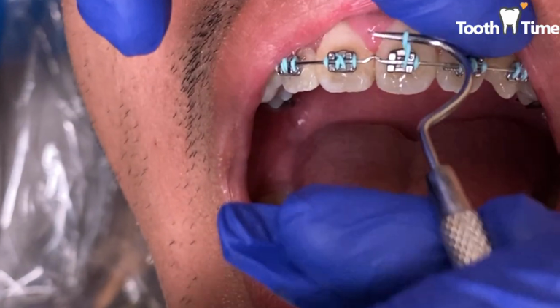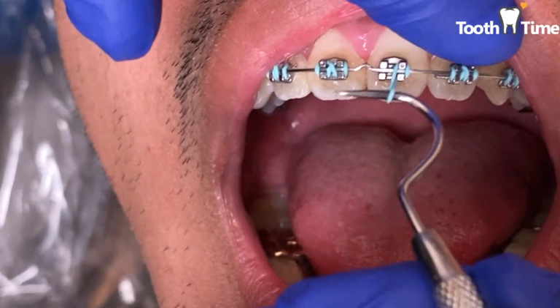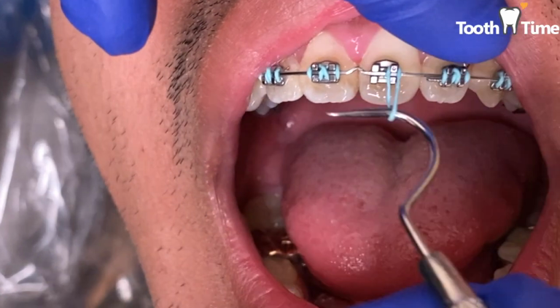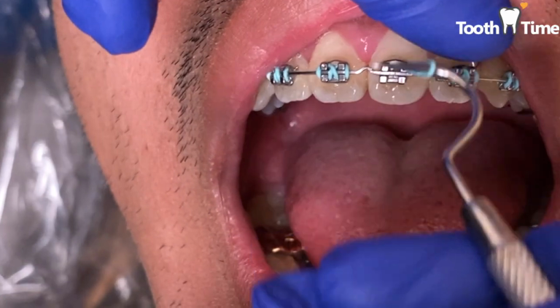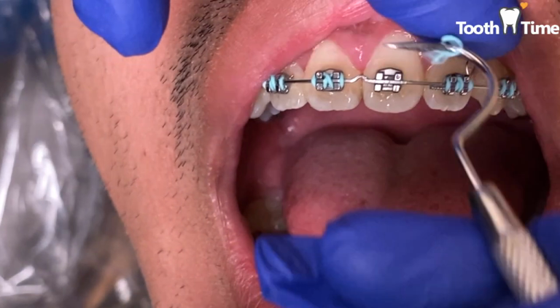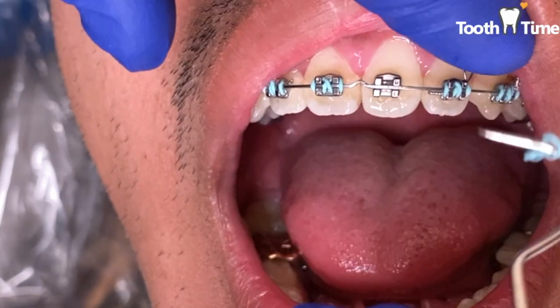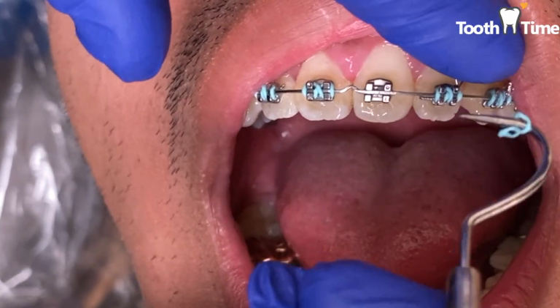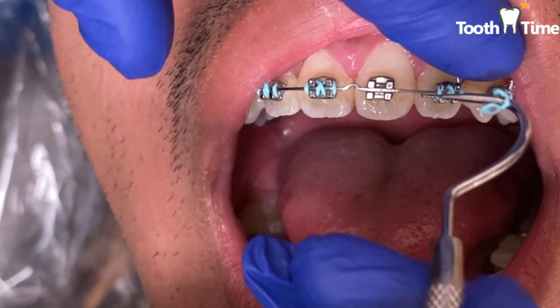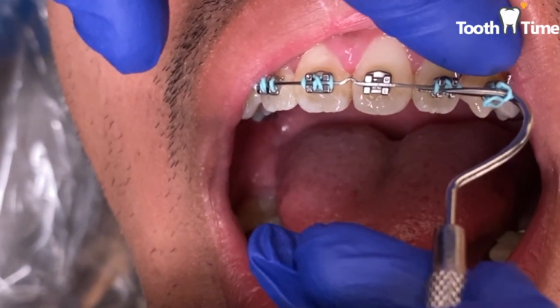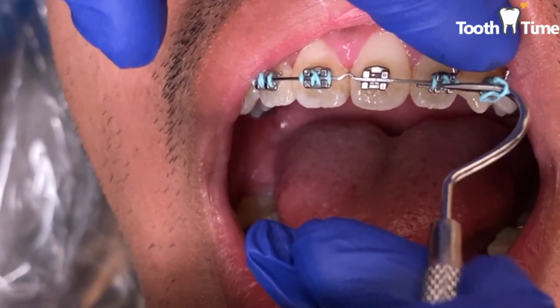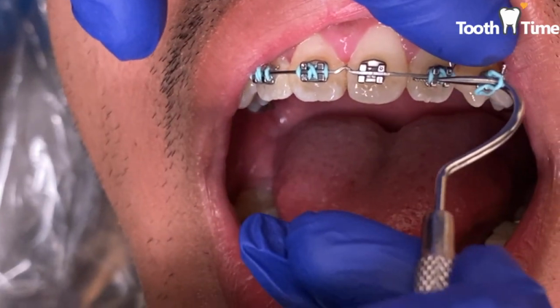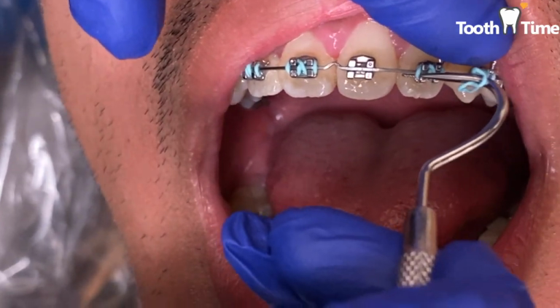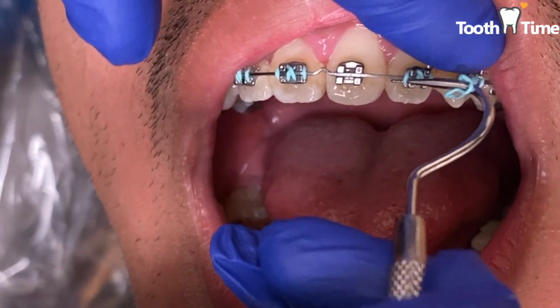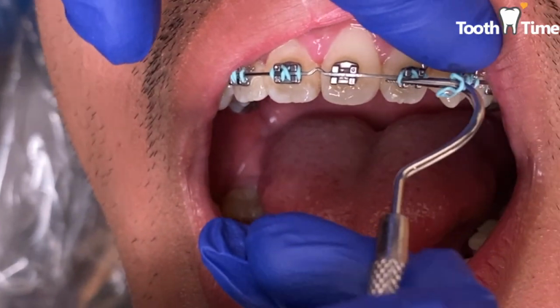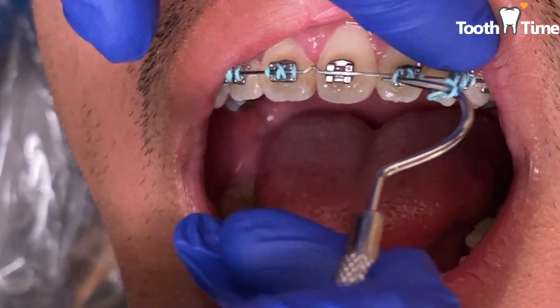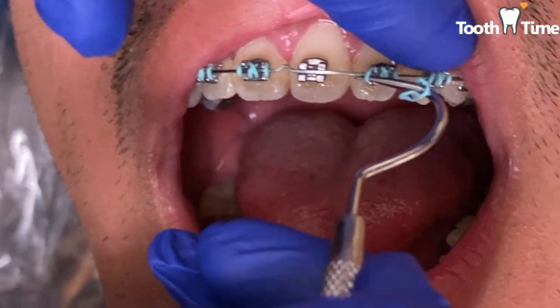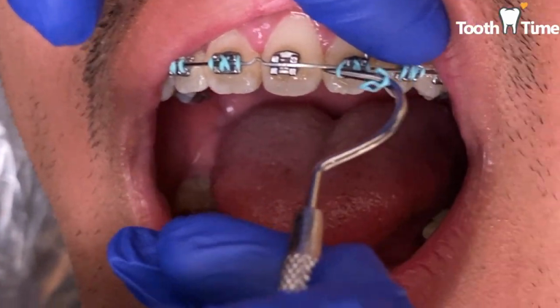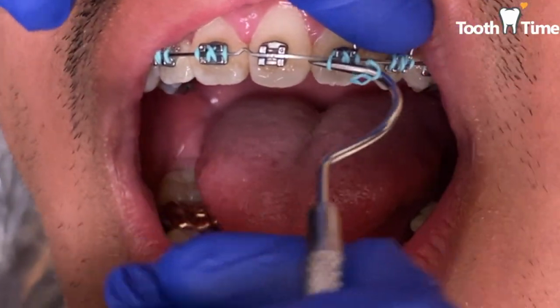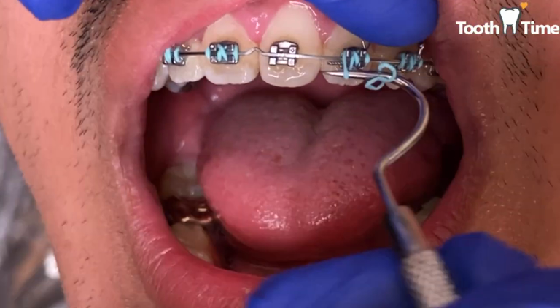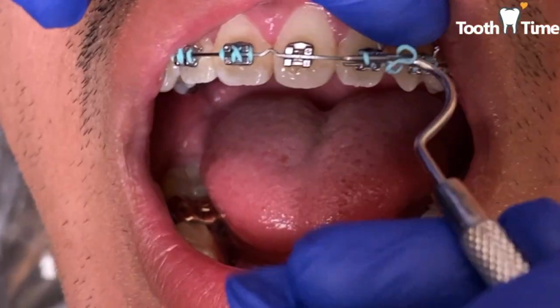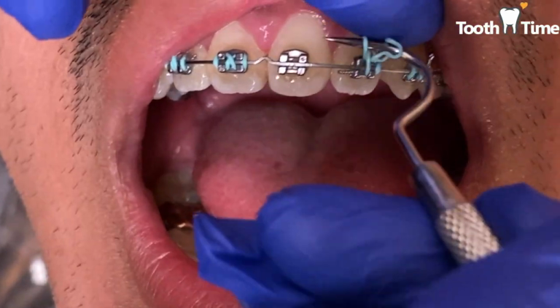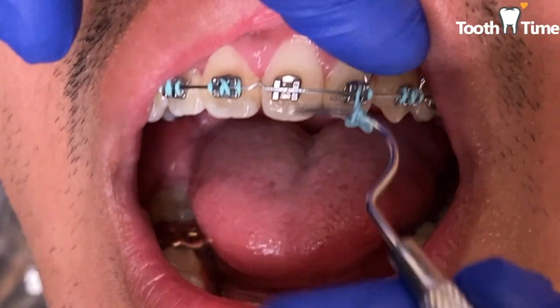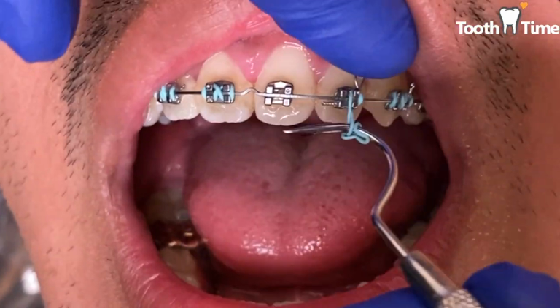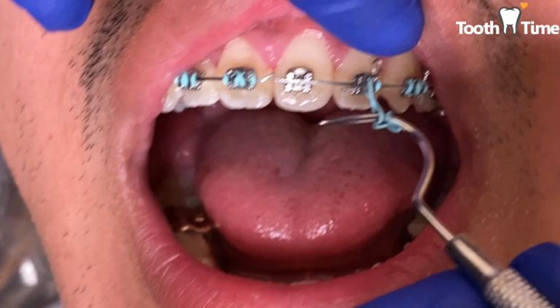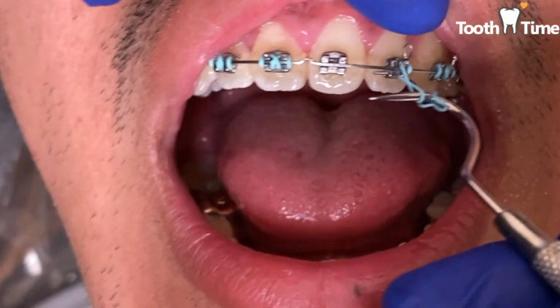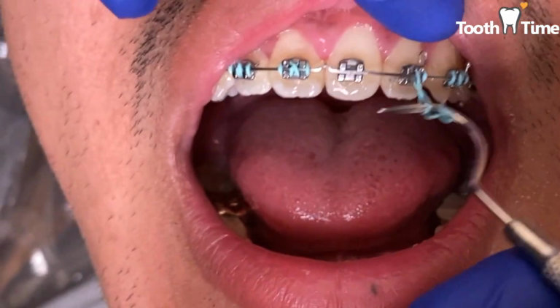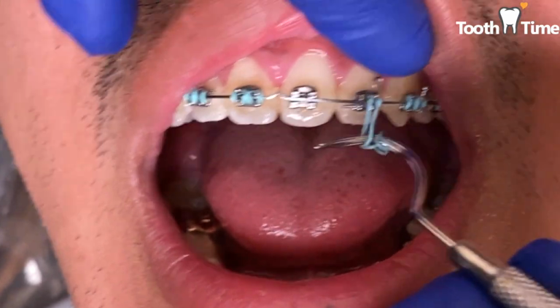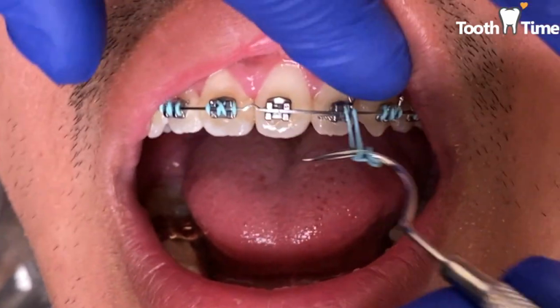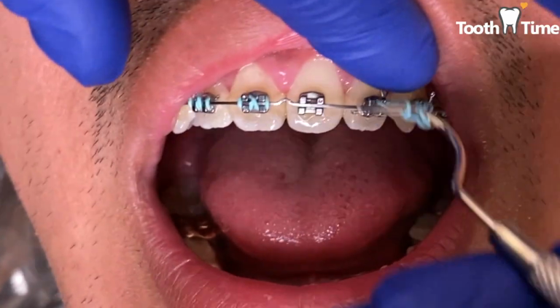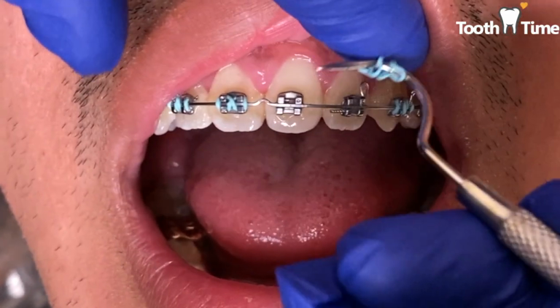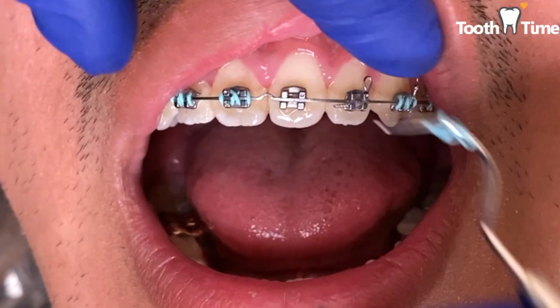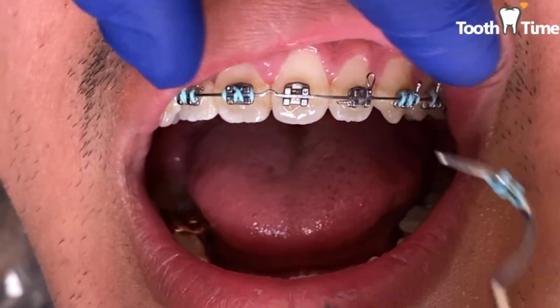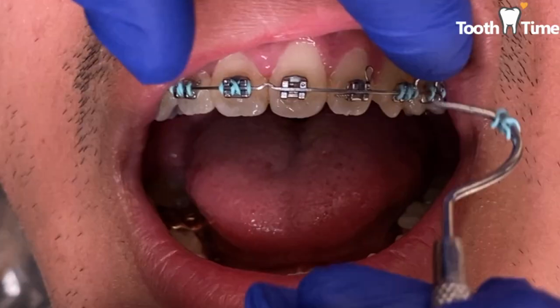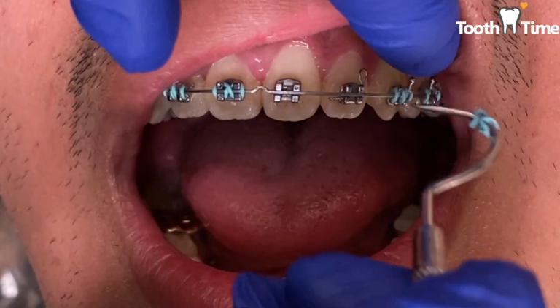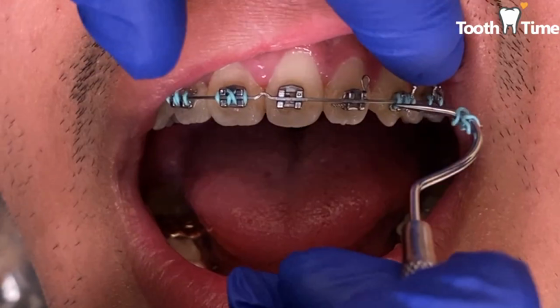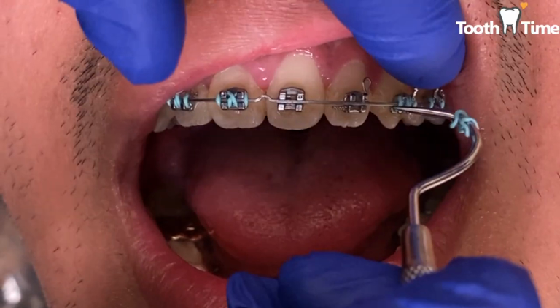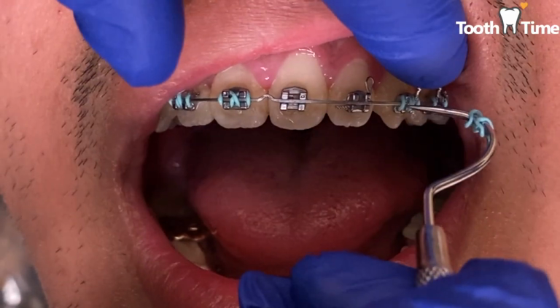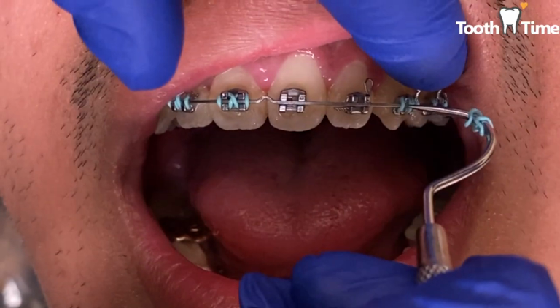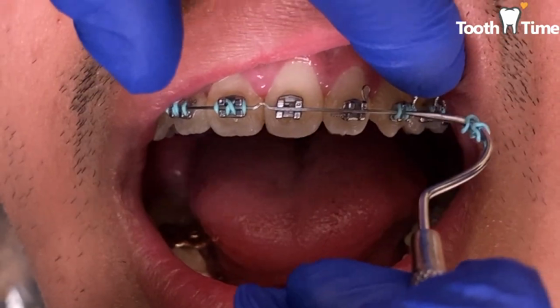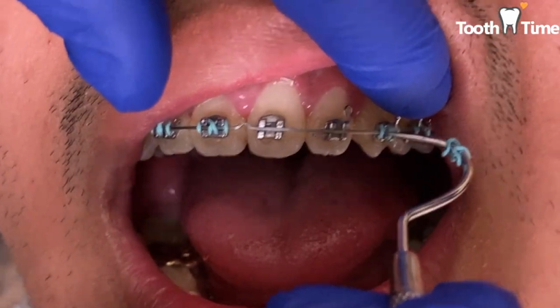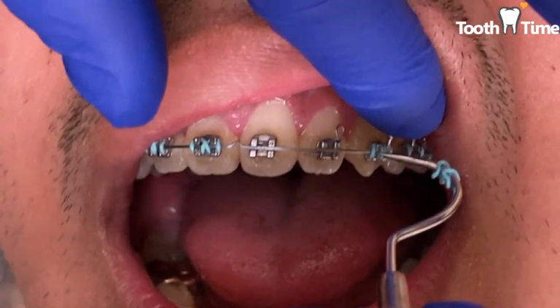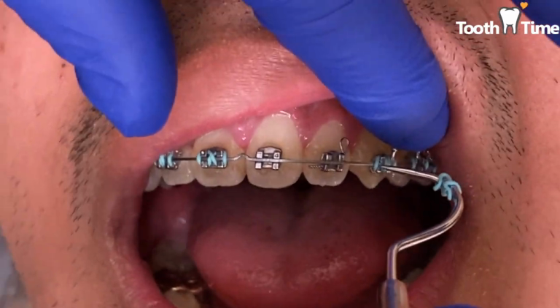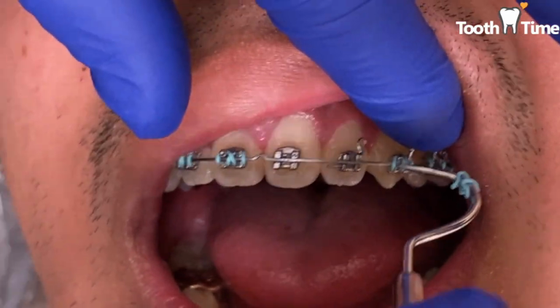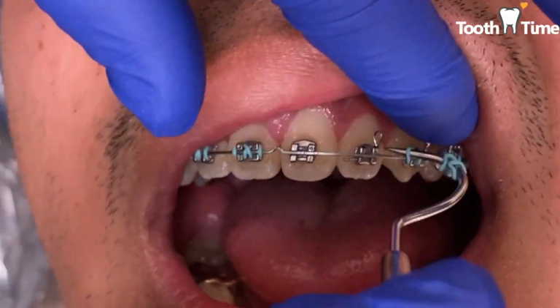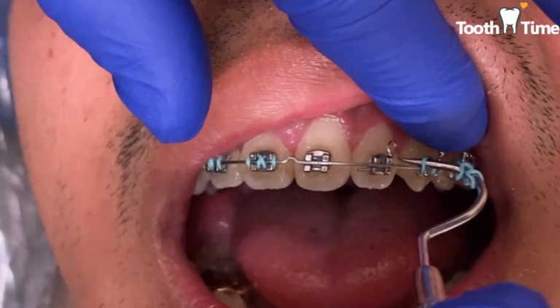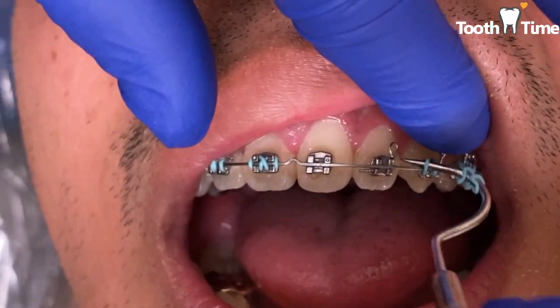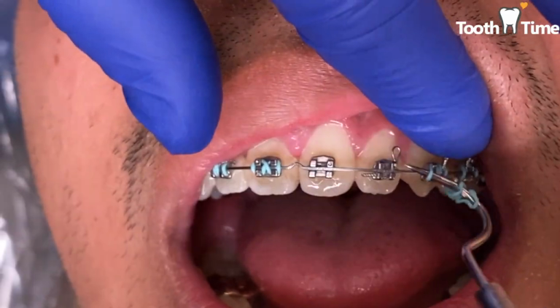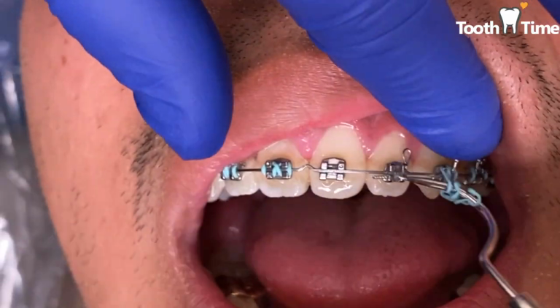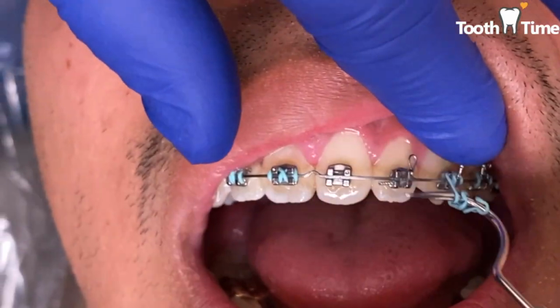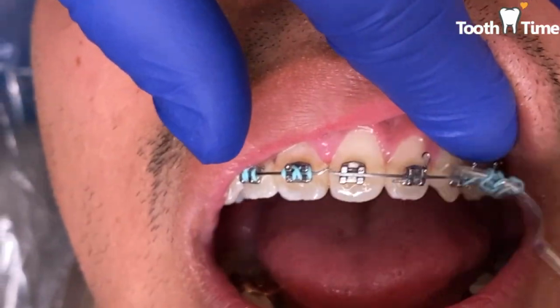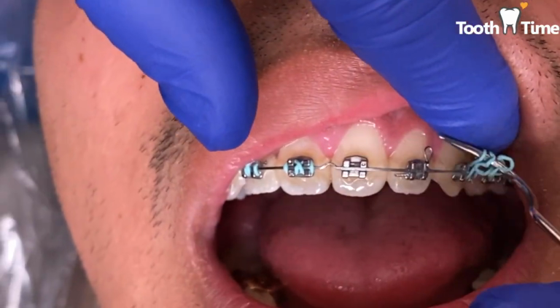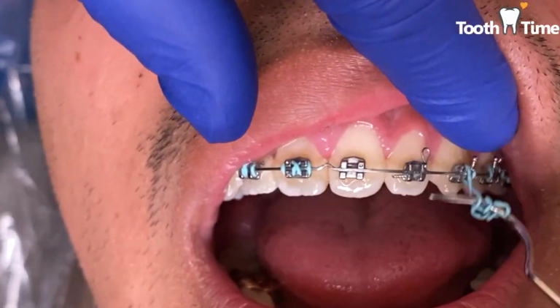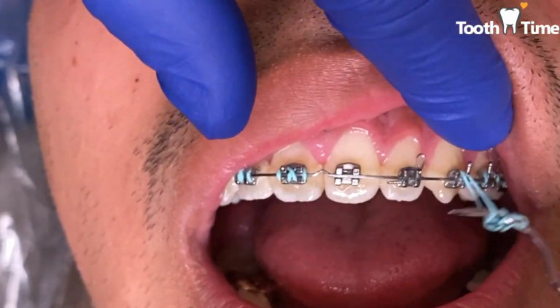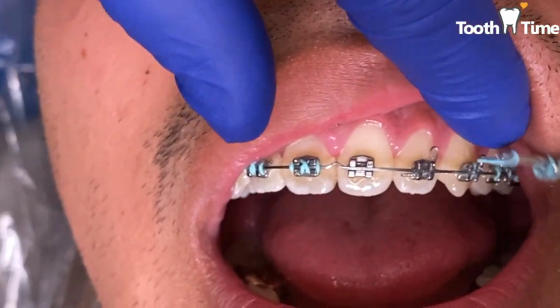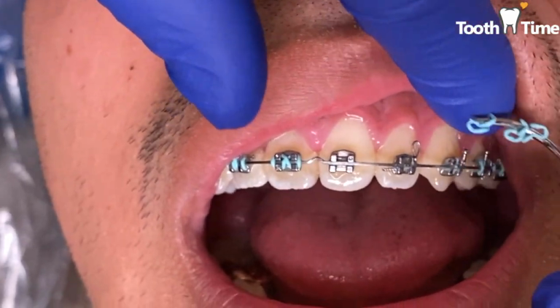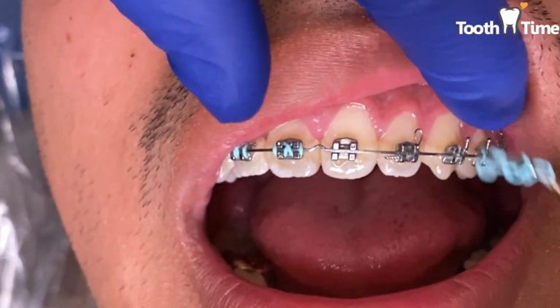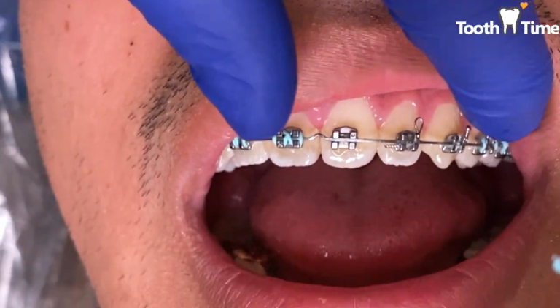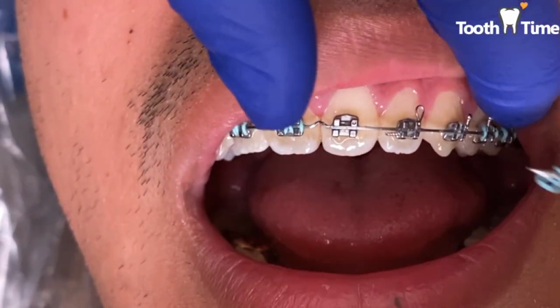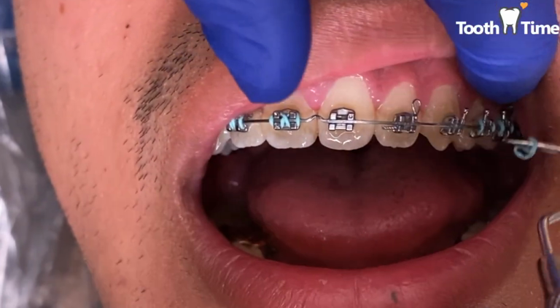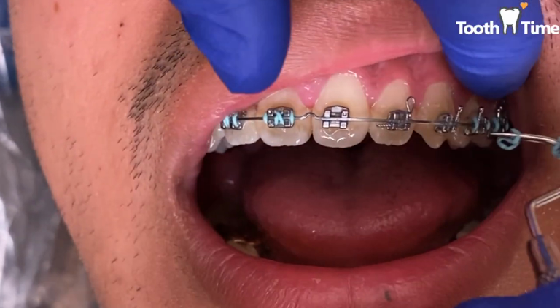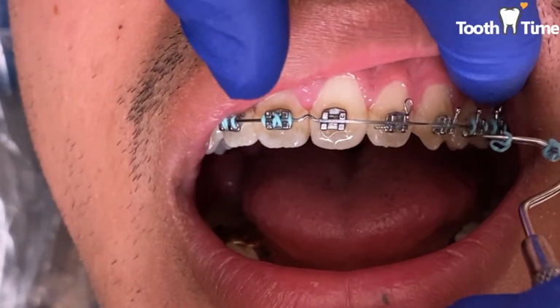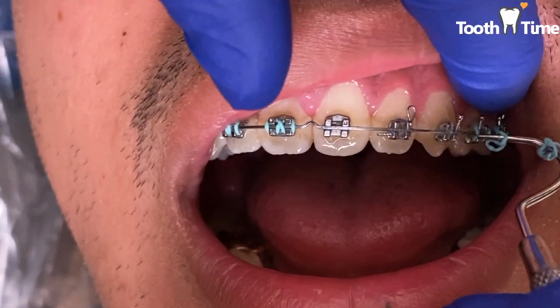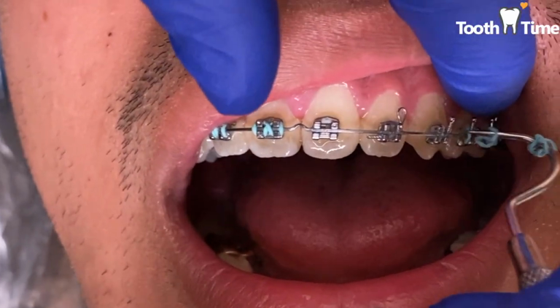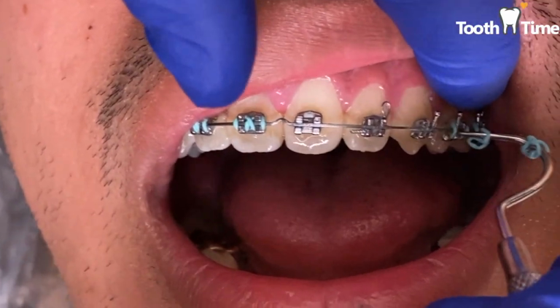Your orthodontic bands are small stainless steel rings that are temporarily cemented to the first and second molars during your orthodontic treatment.